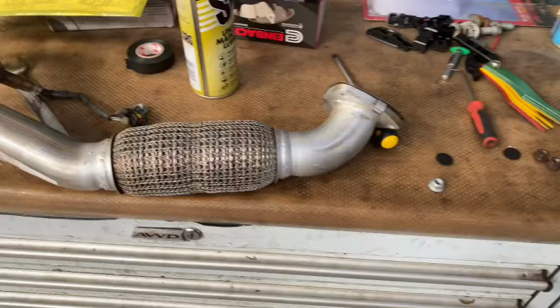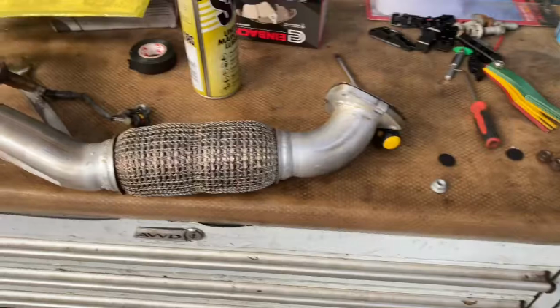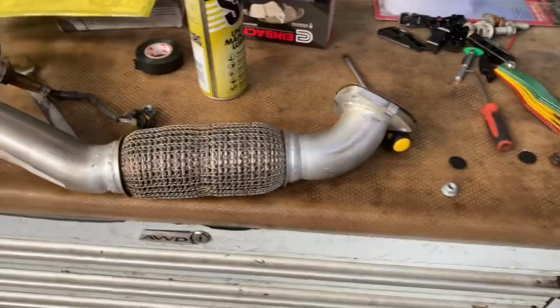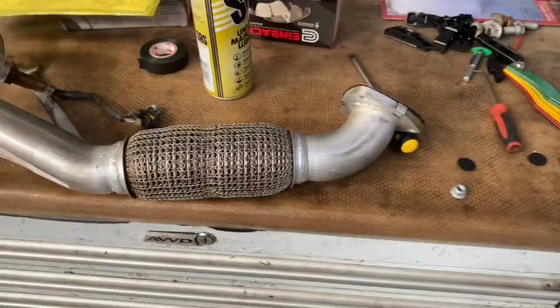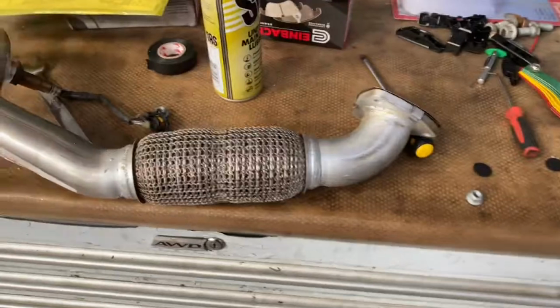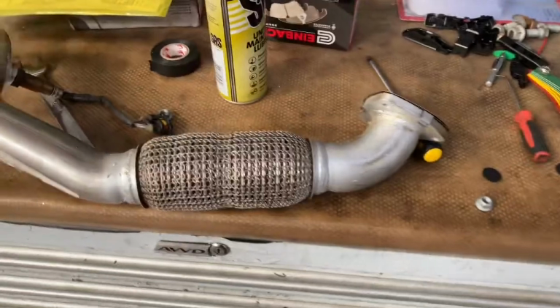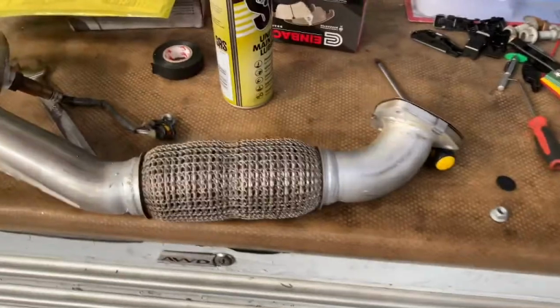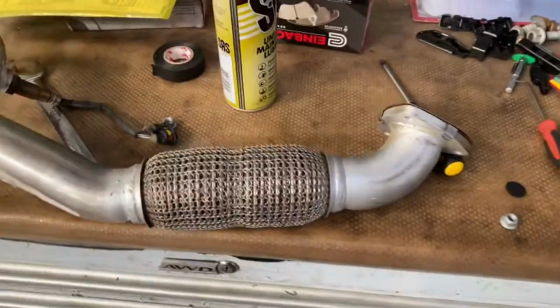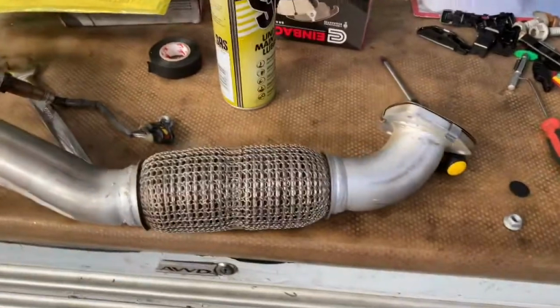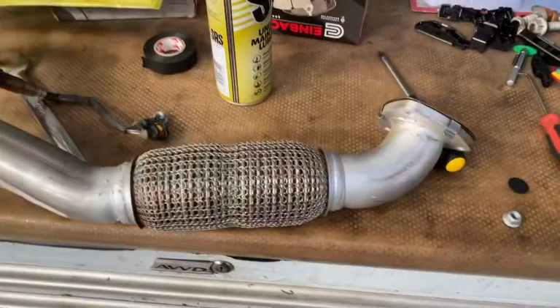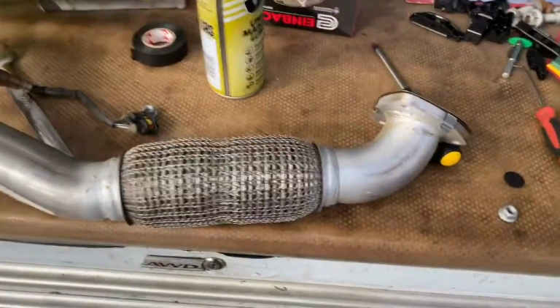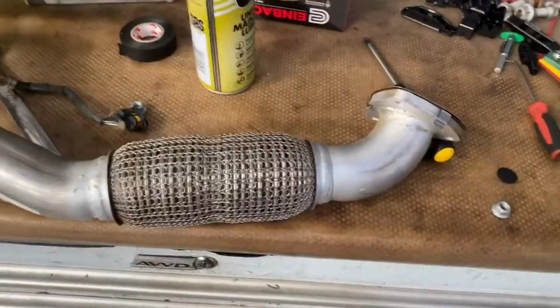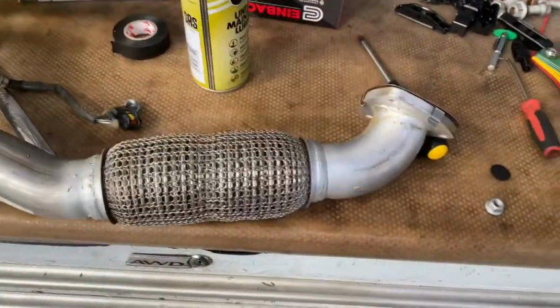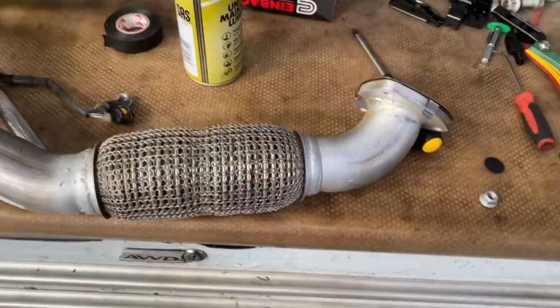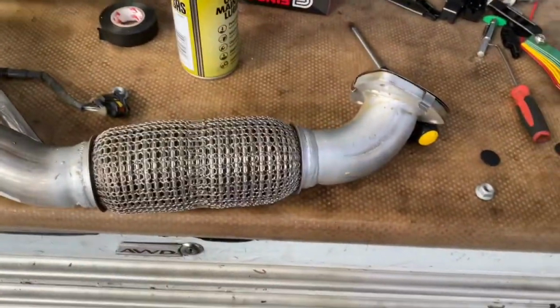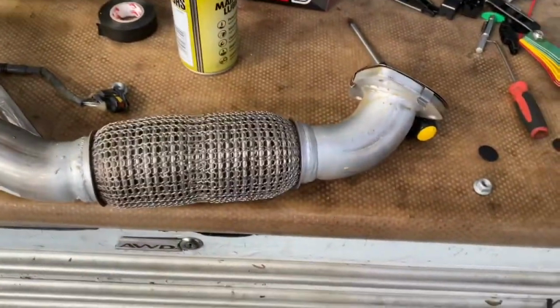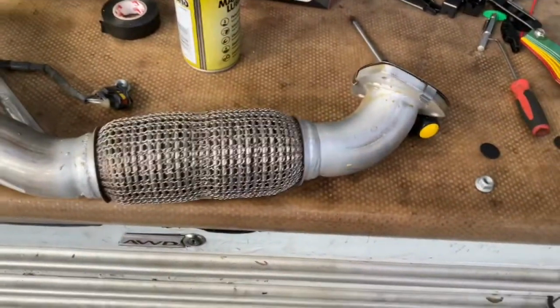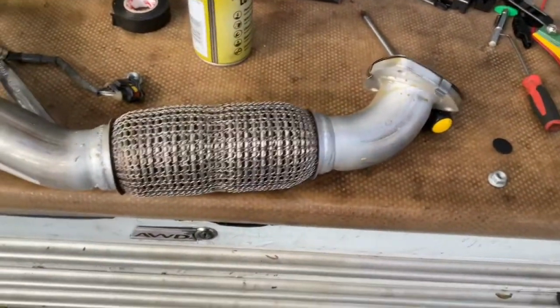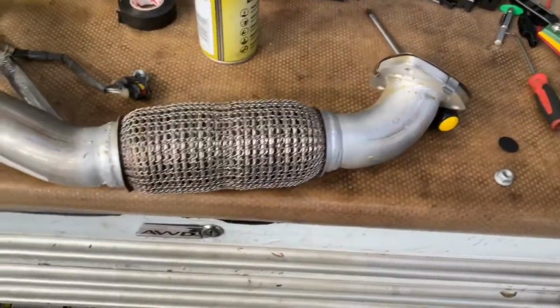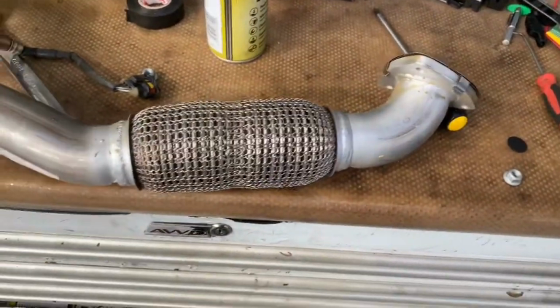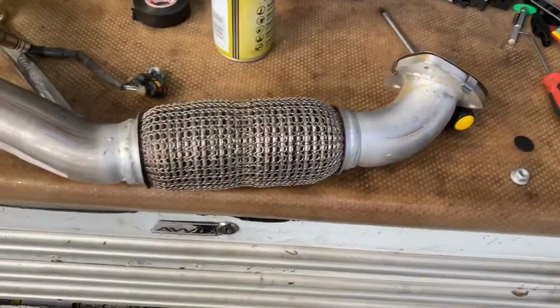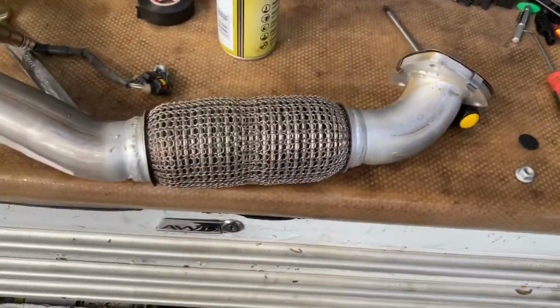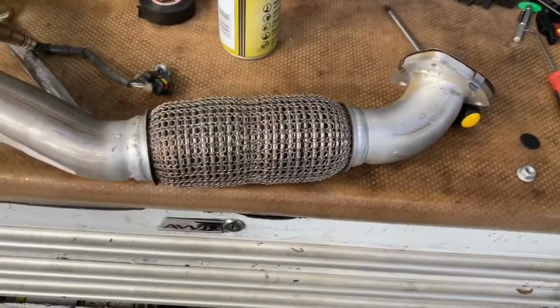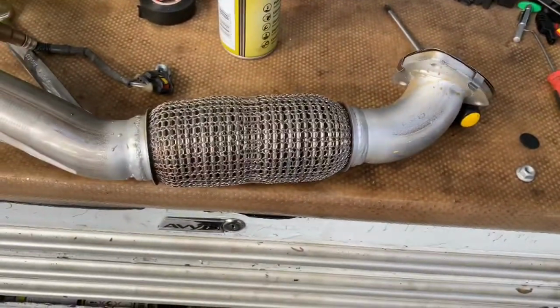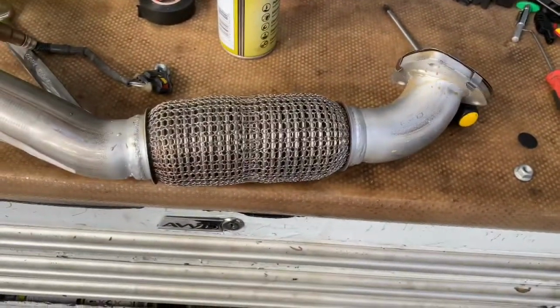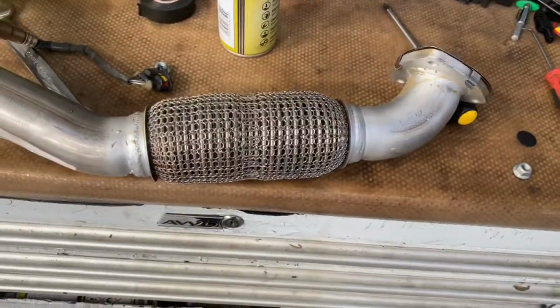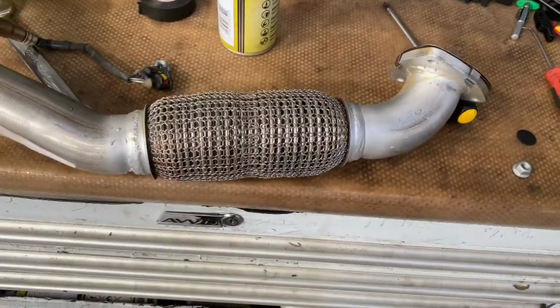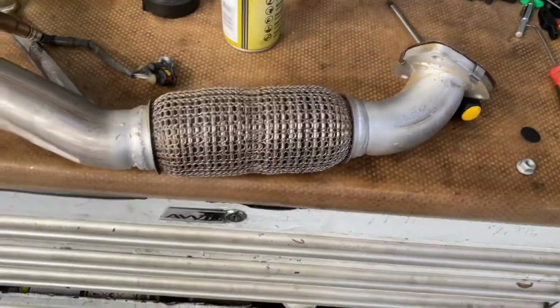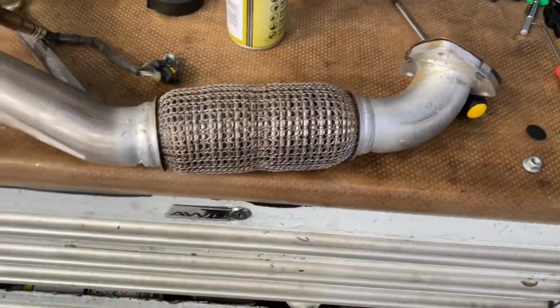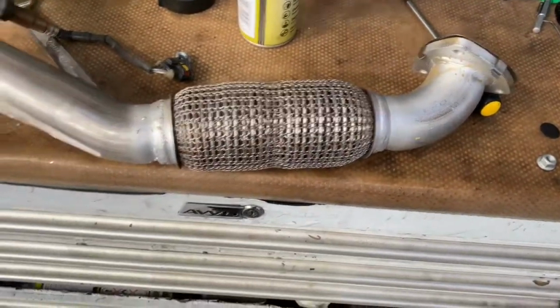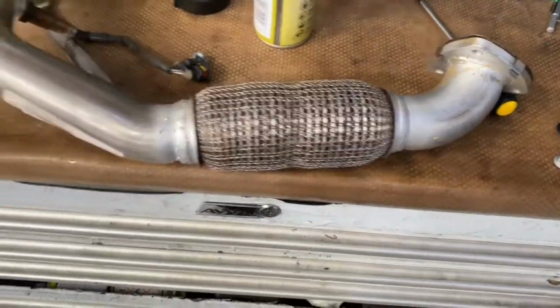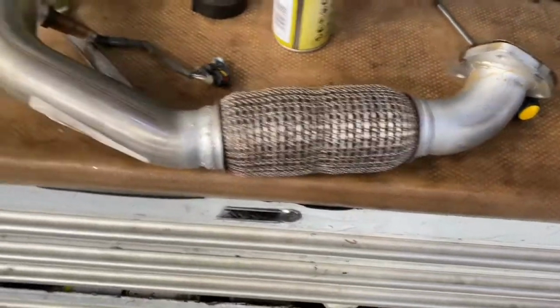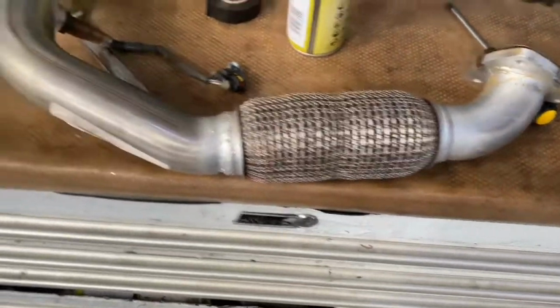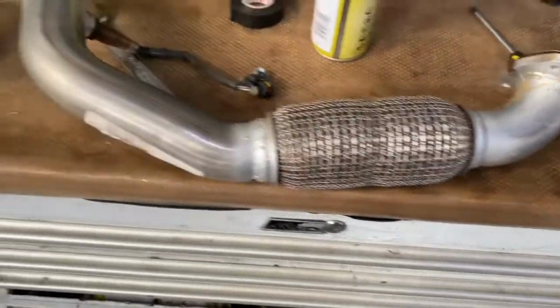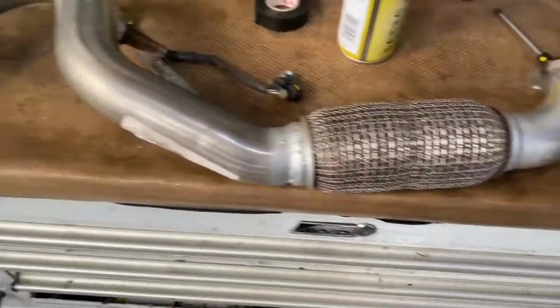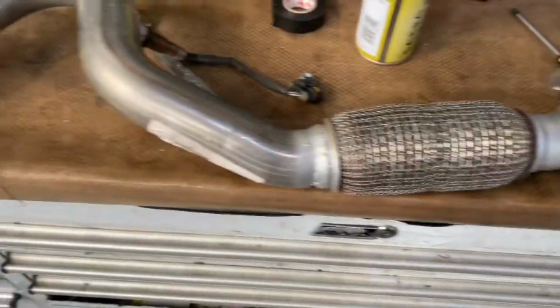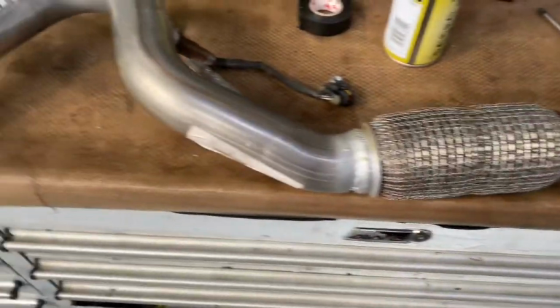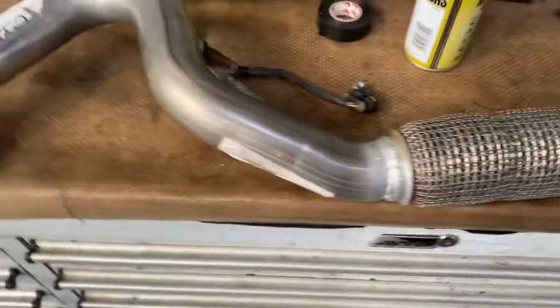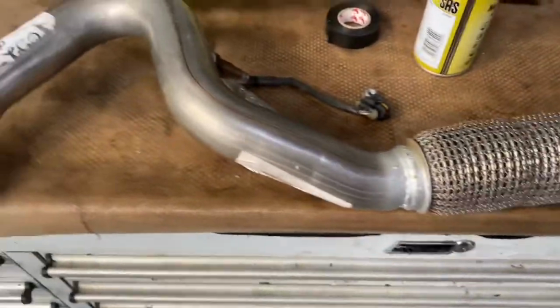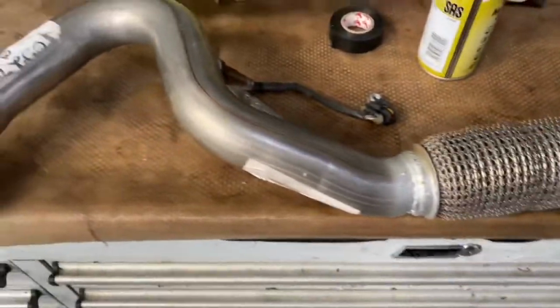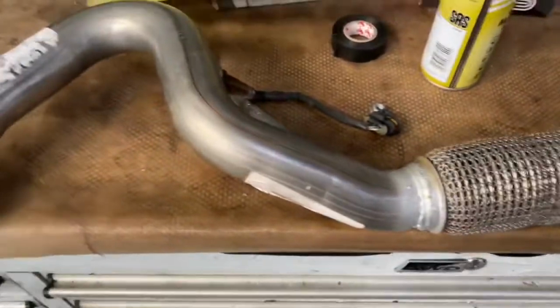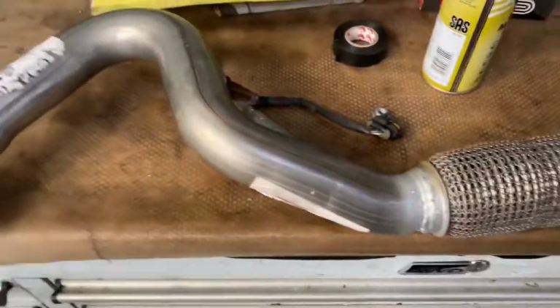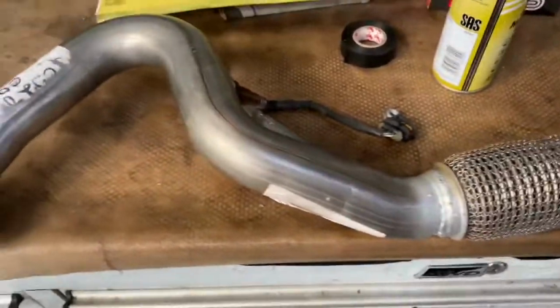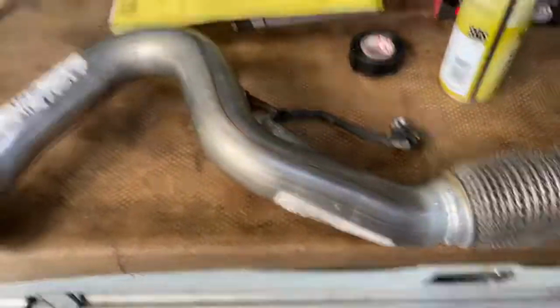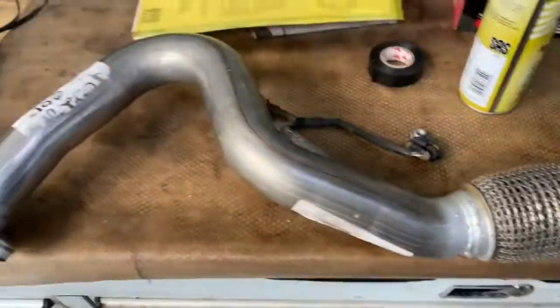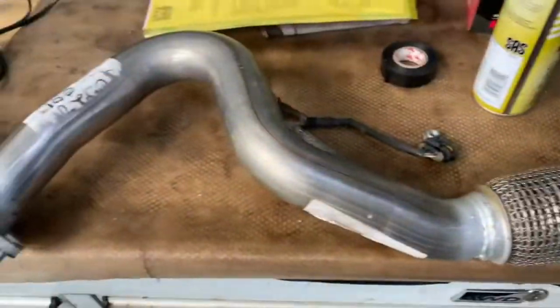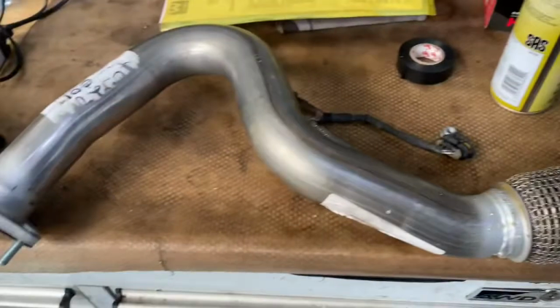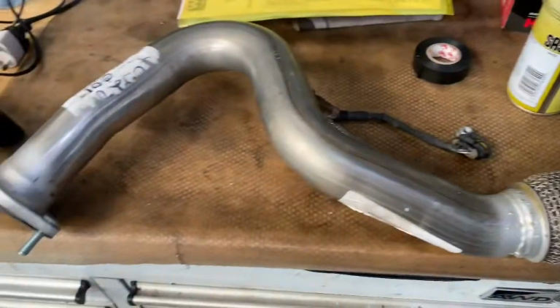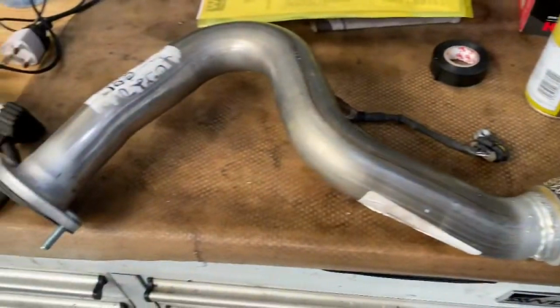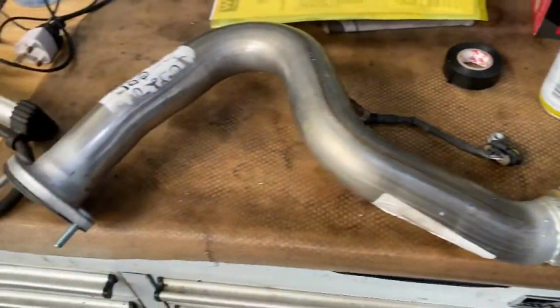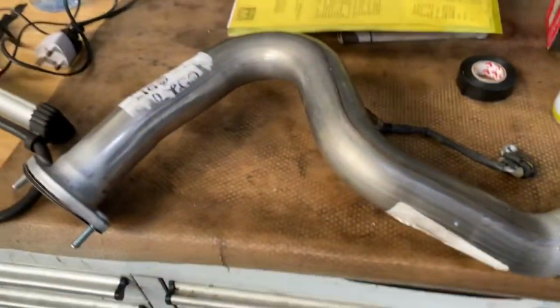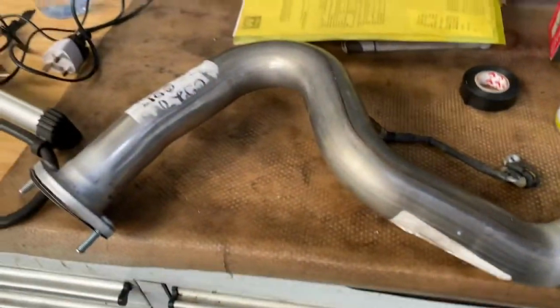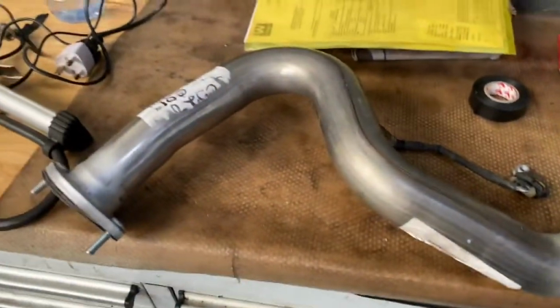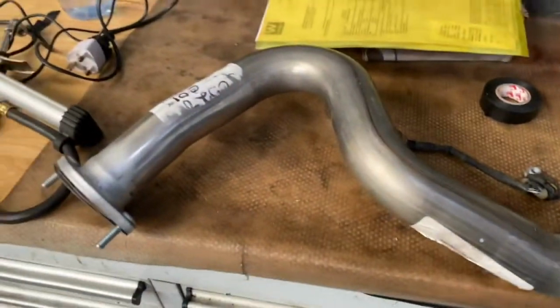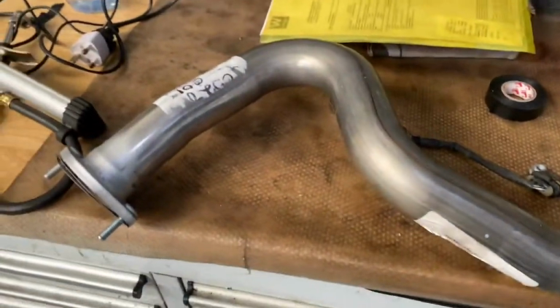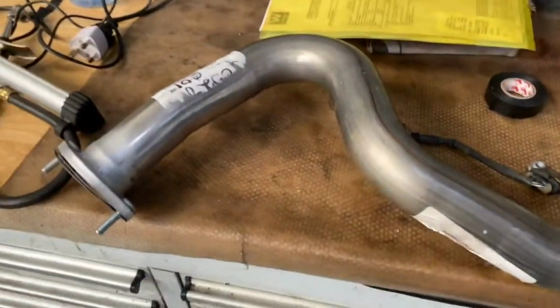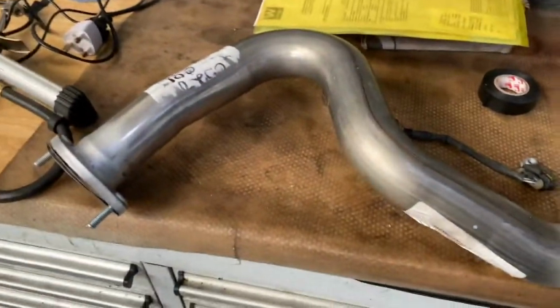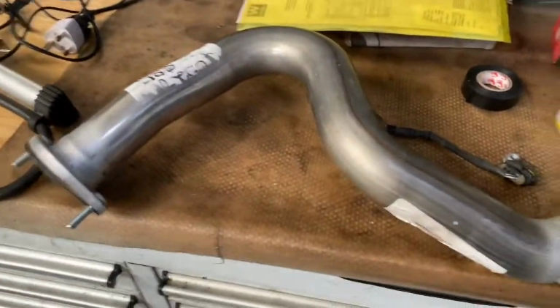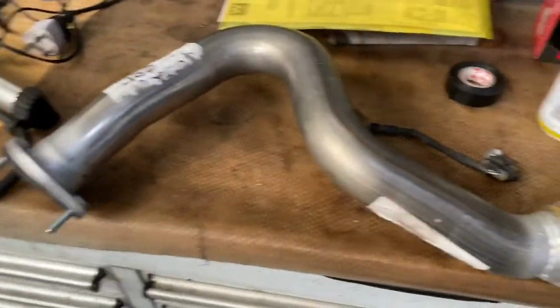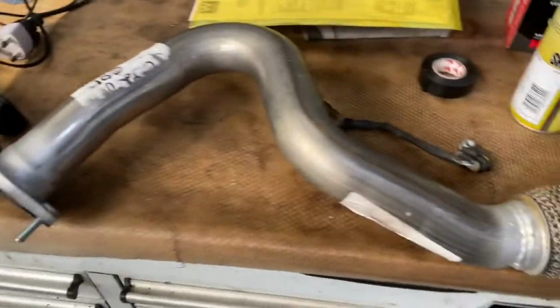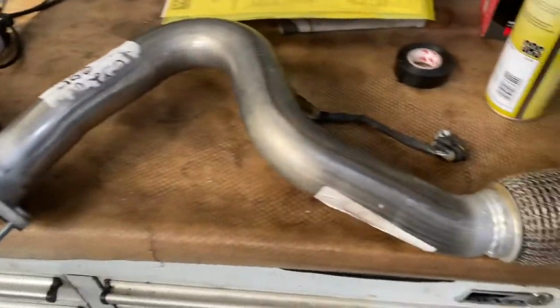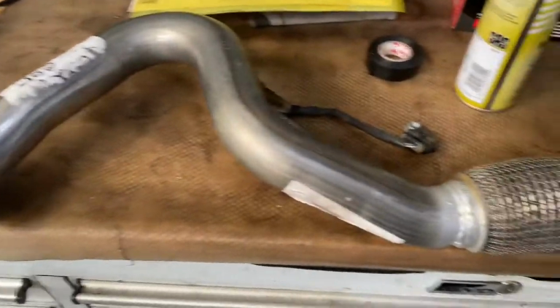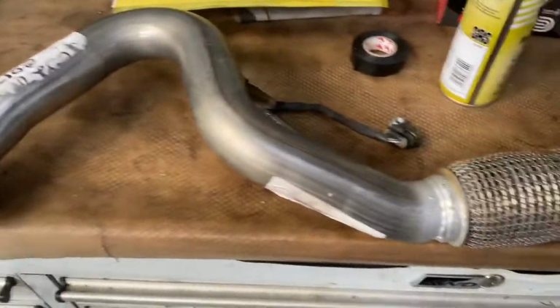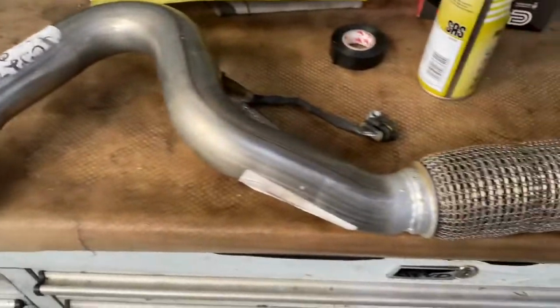Ladies and gentlemen, welcome back to Gab Official. Today I'm going to show you how to fit a flexi downpipe on a Vauxhall Mokka.